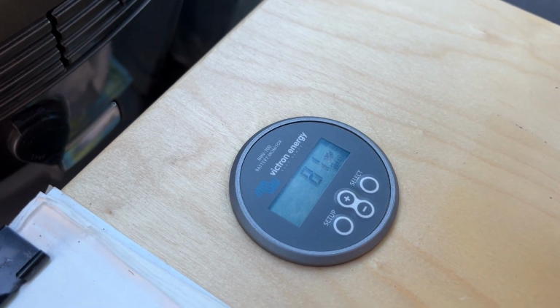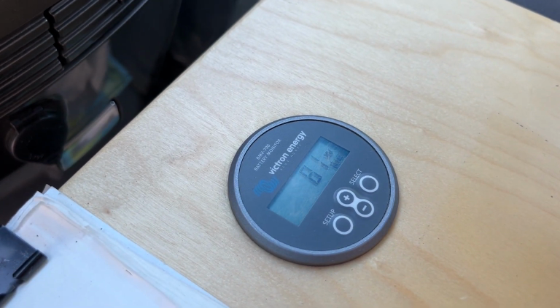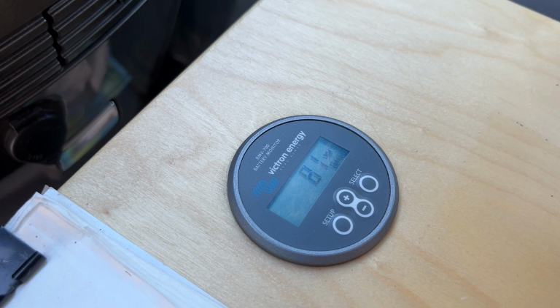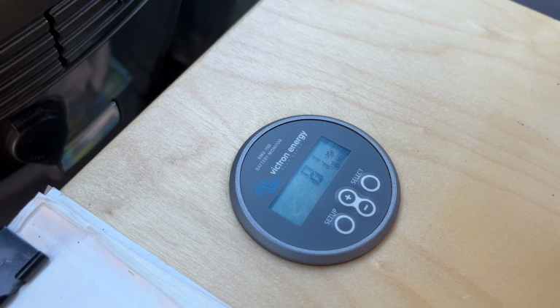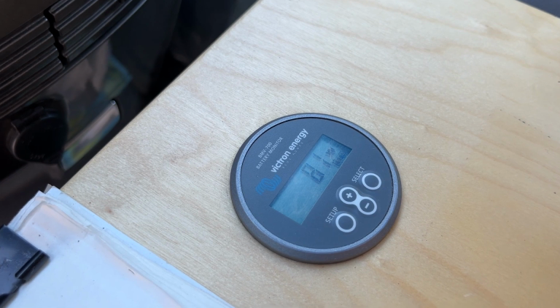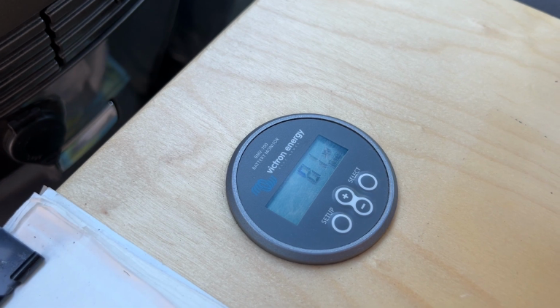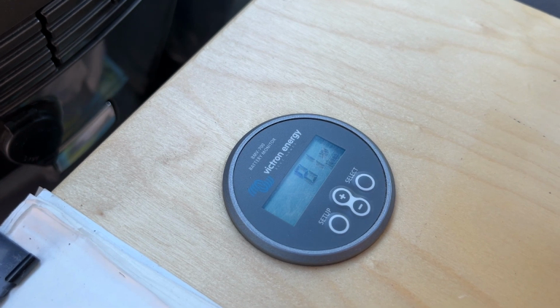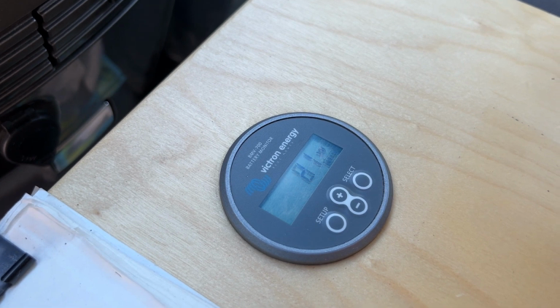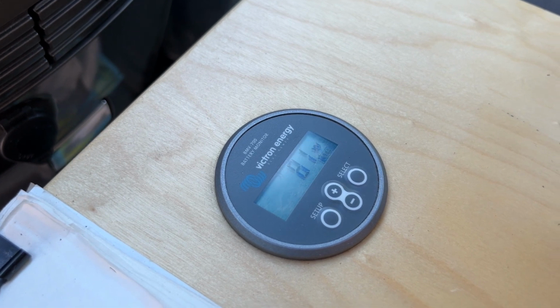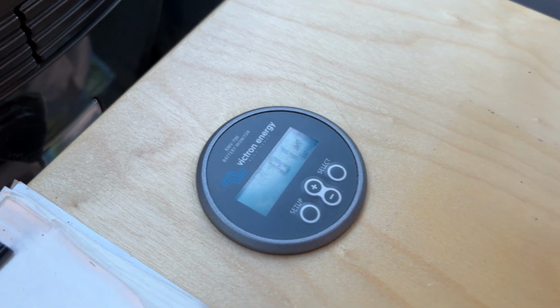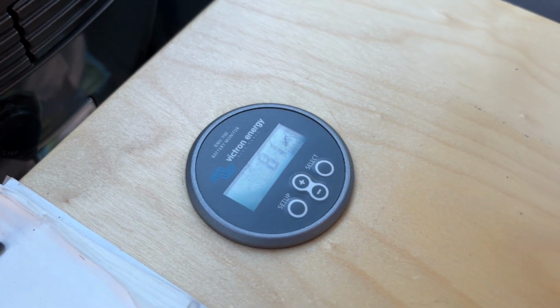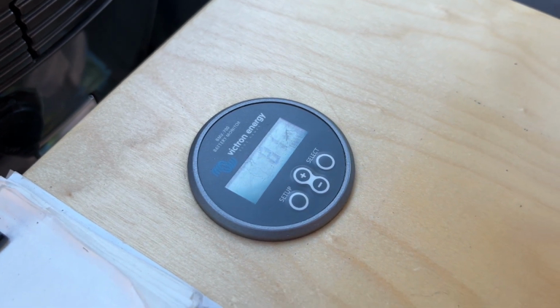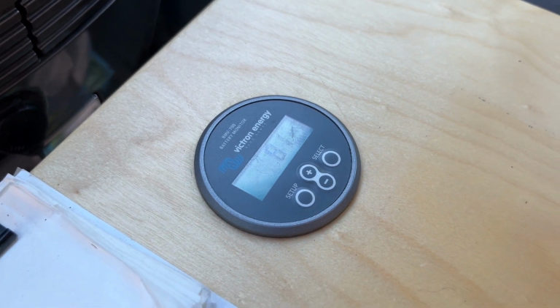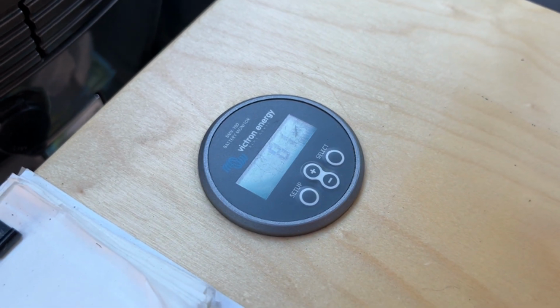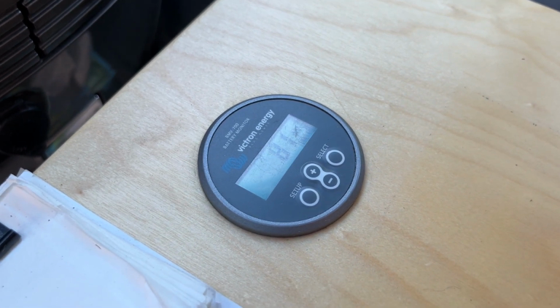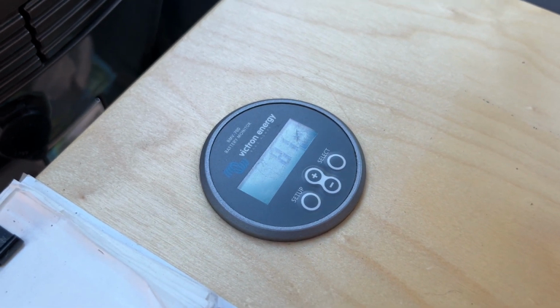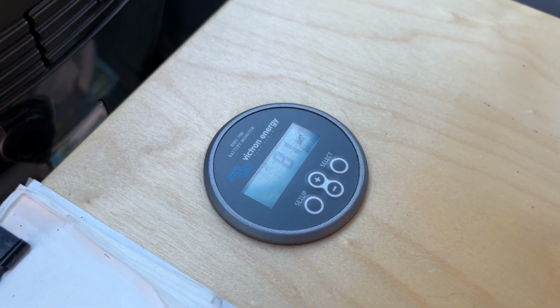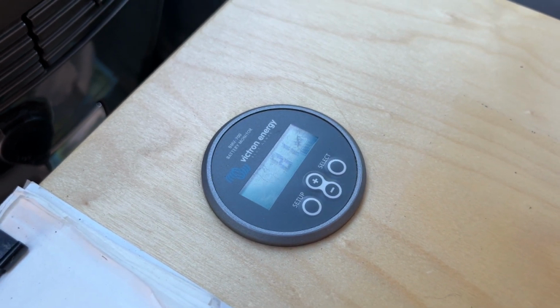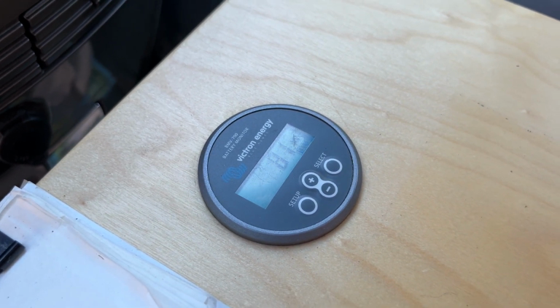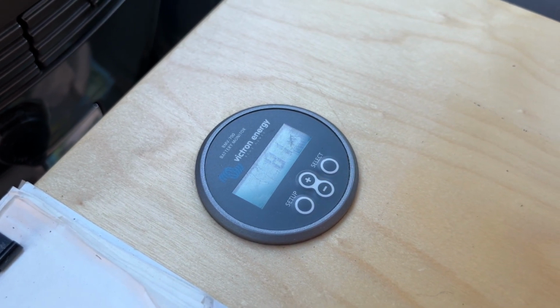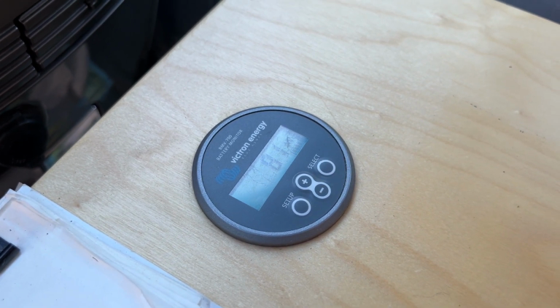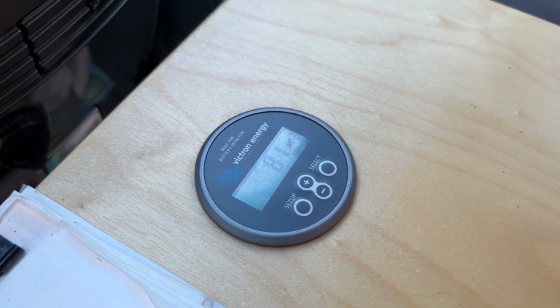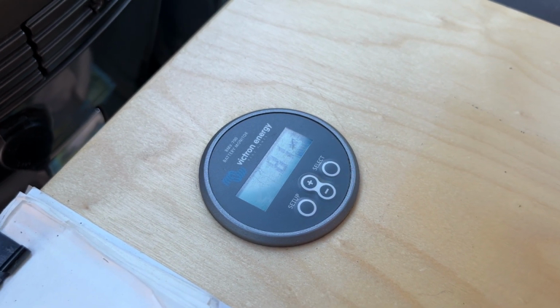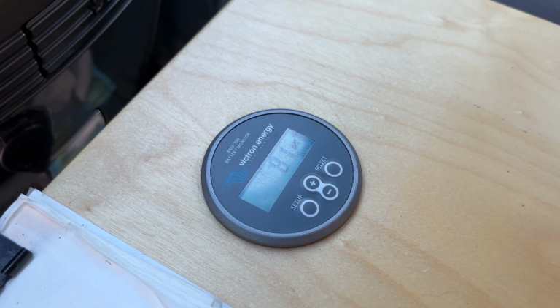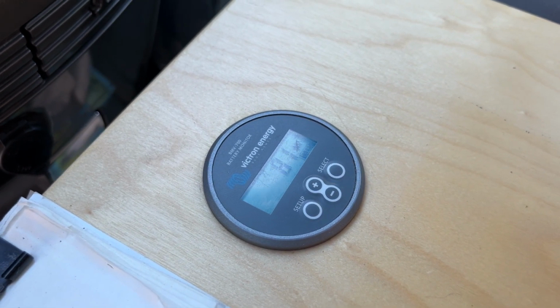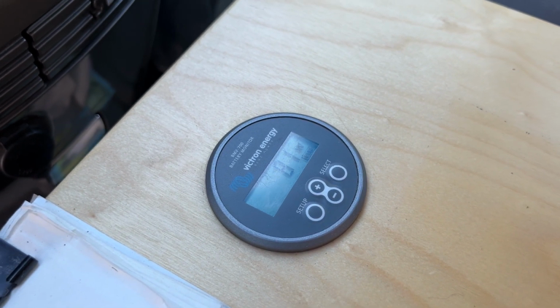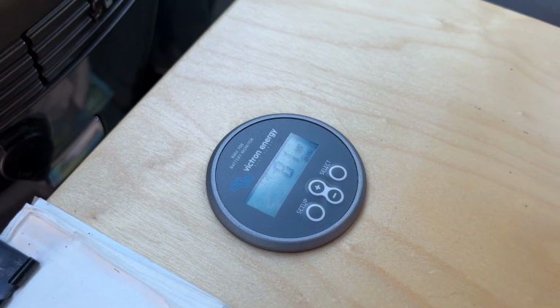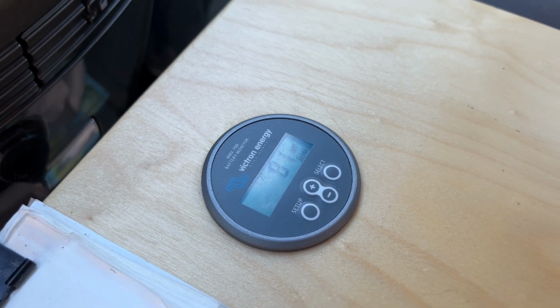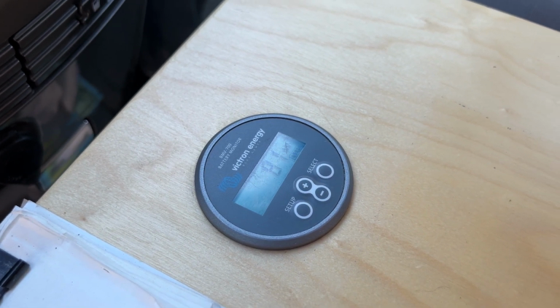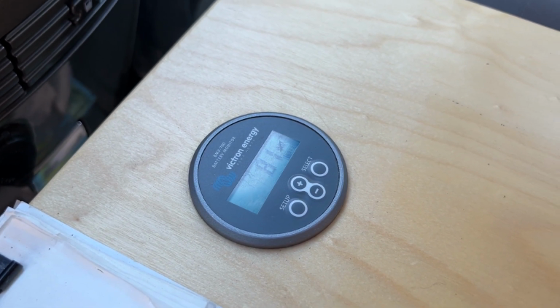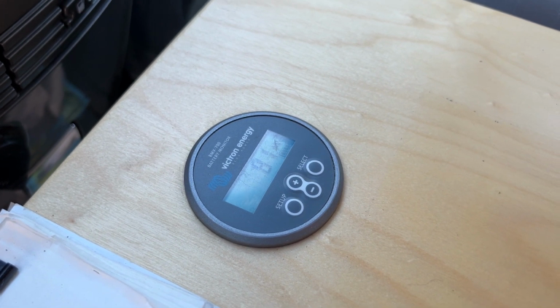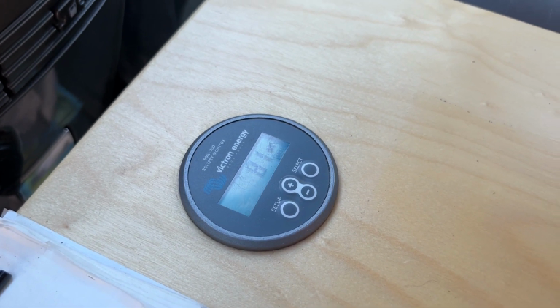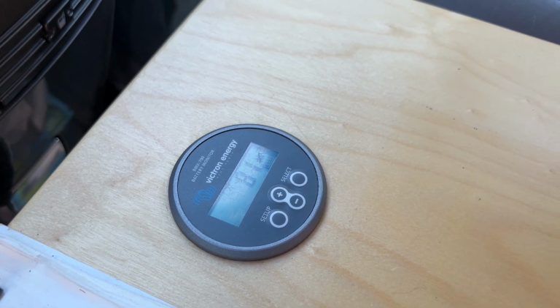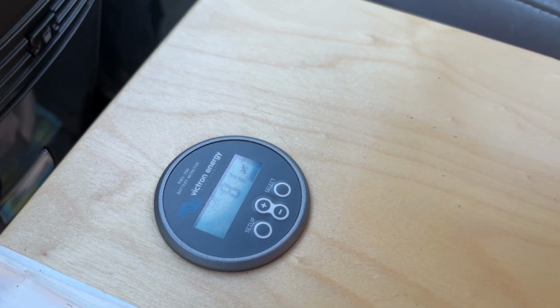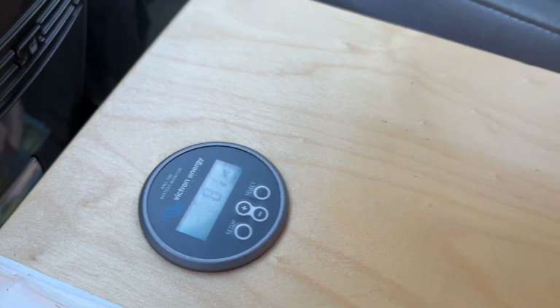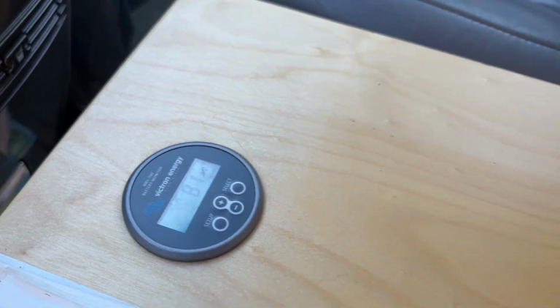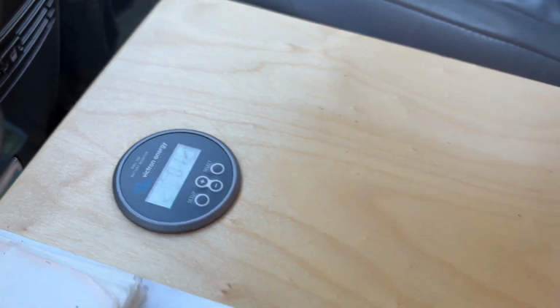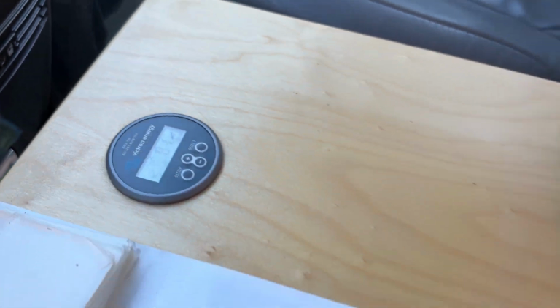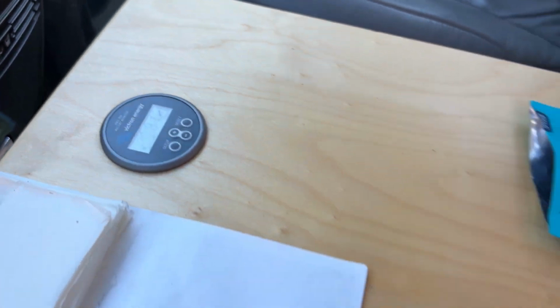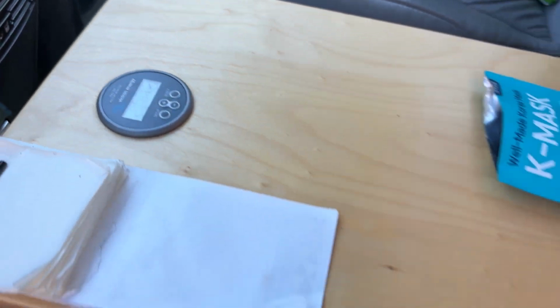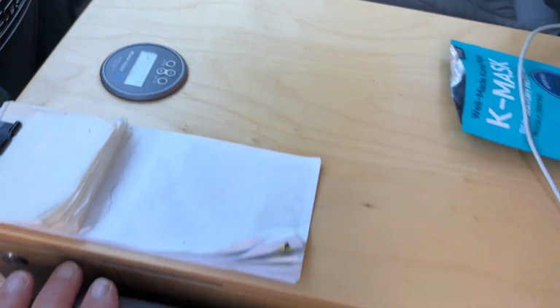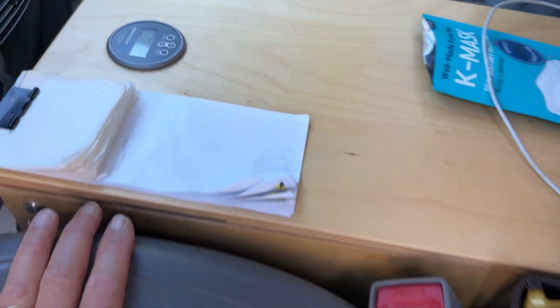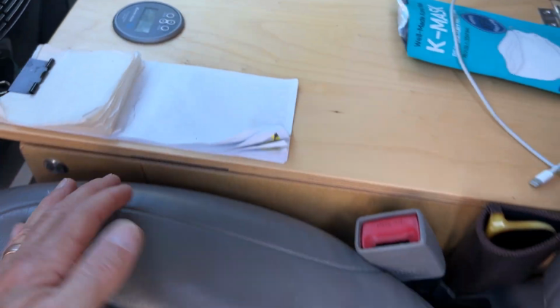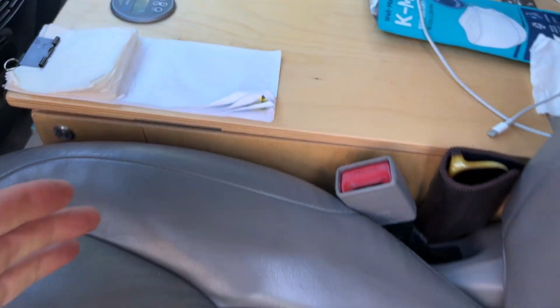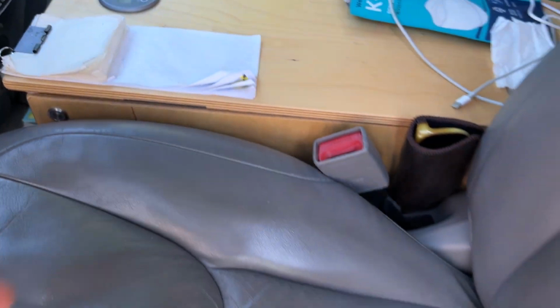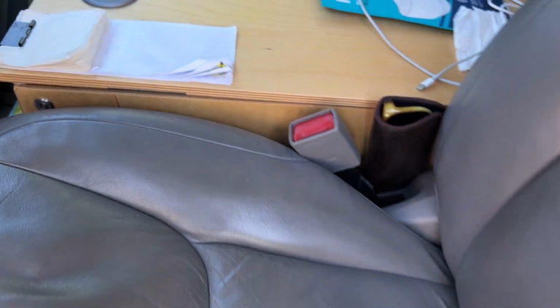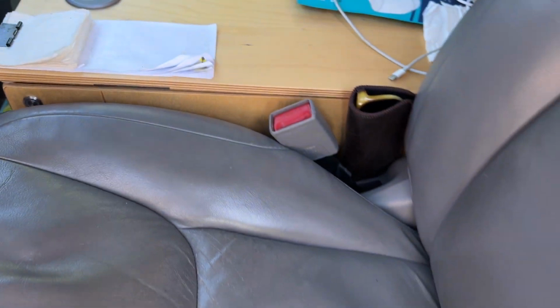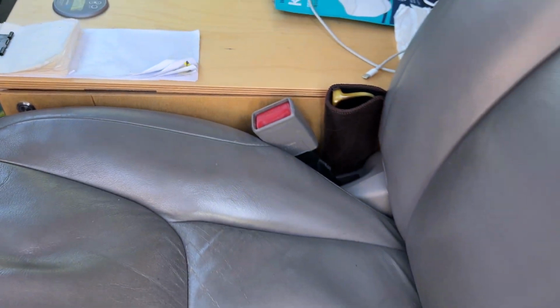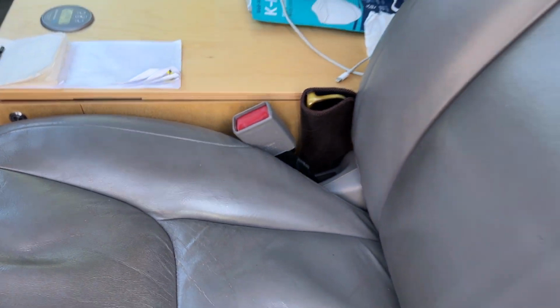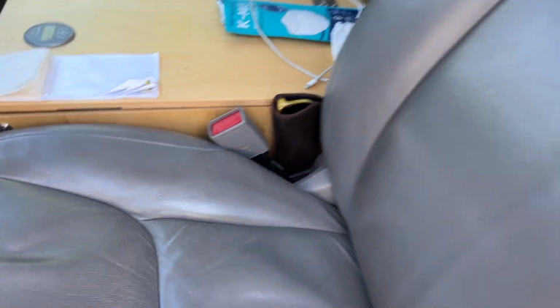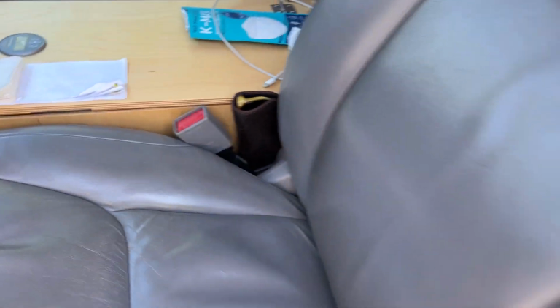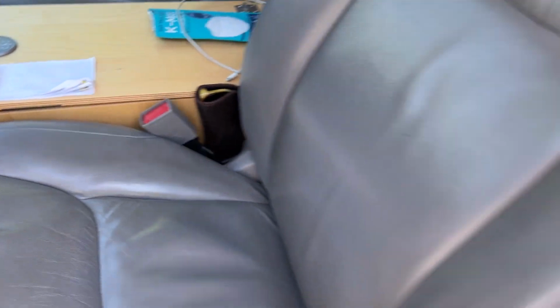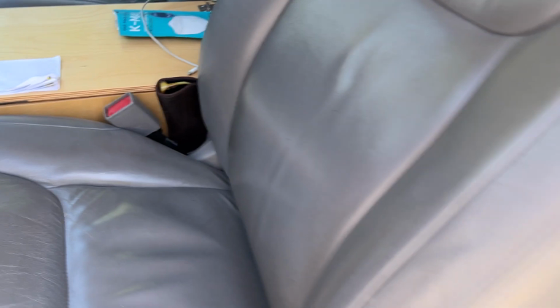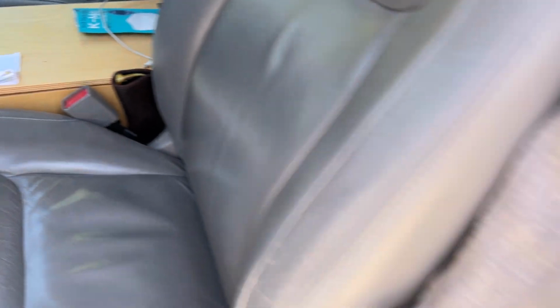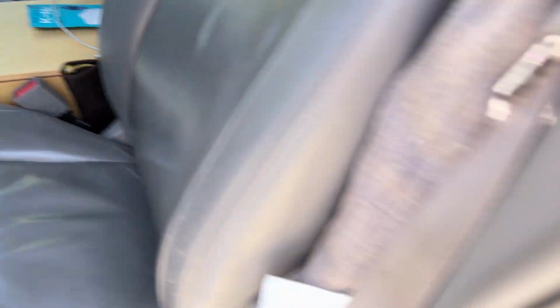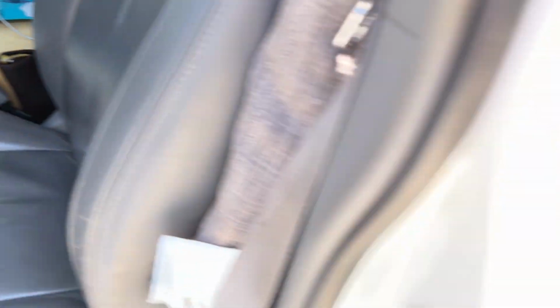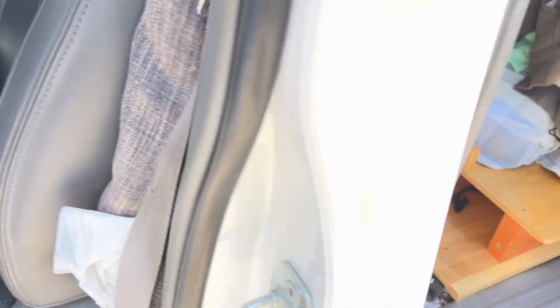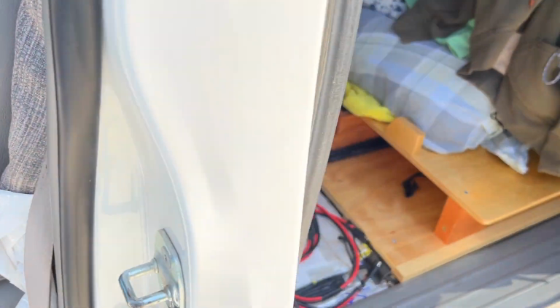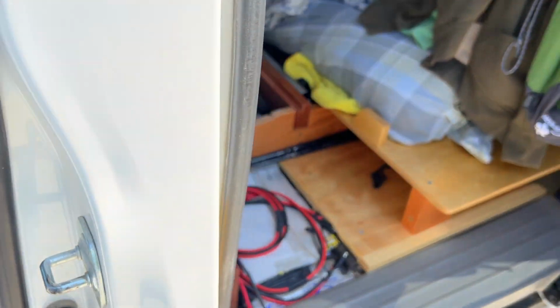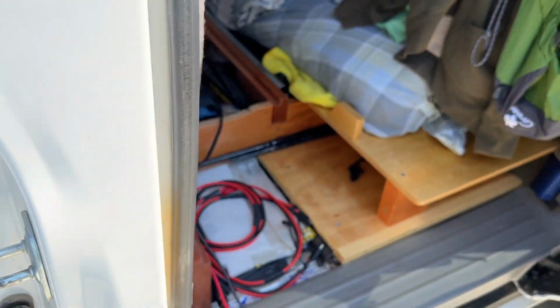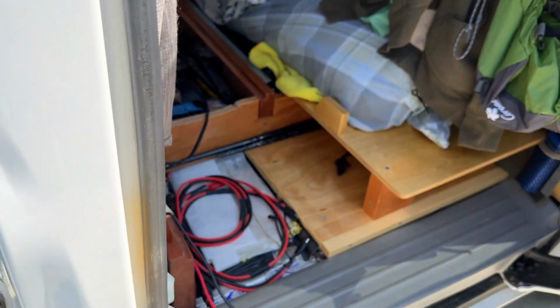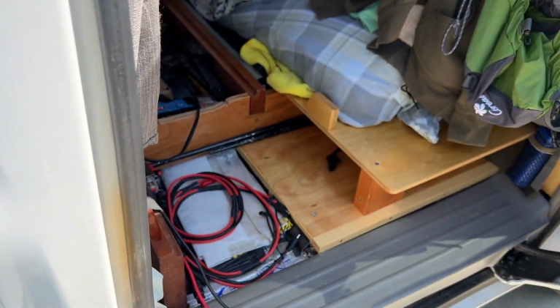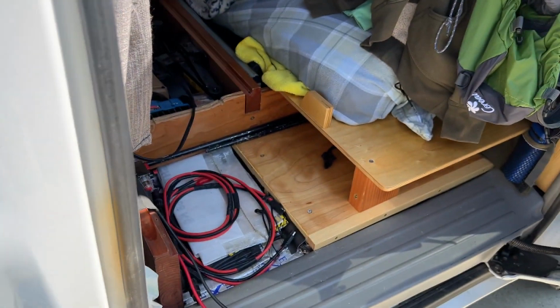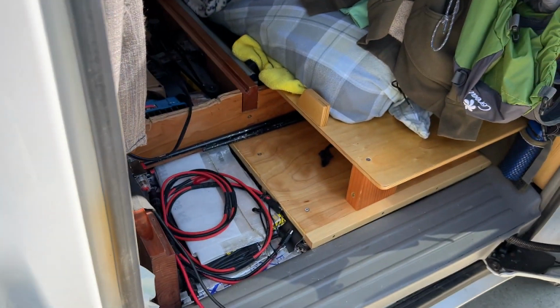Looks like we stabilized at 81 watts. Excellent. That's the solar system.